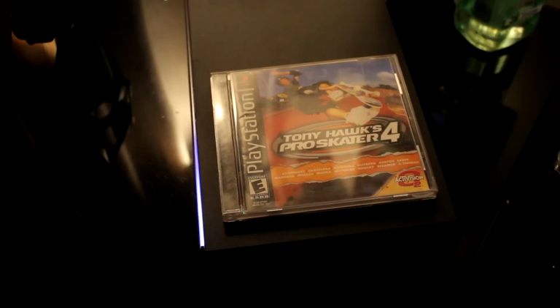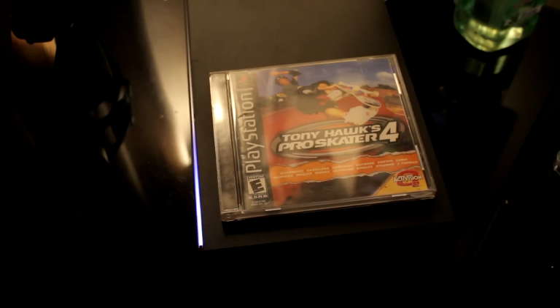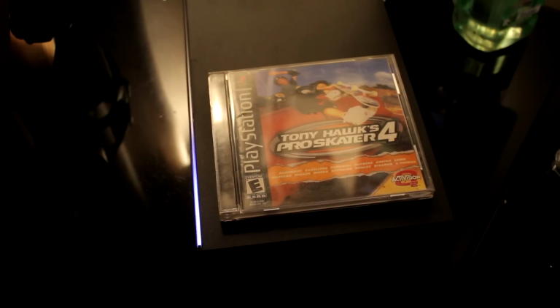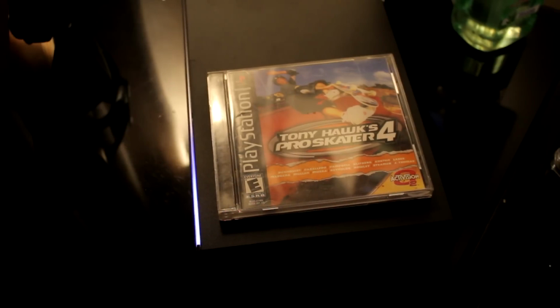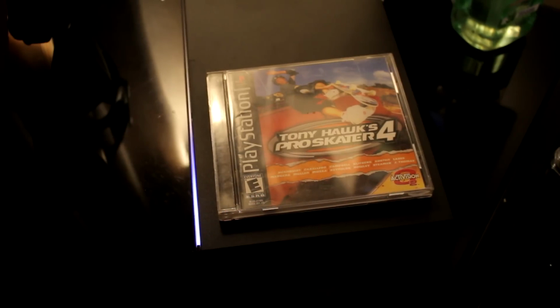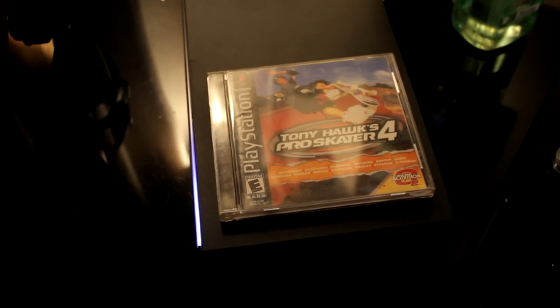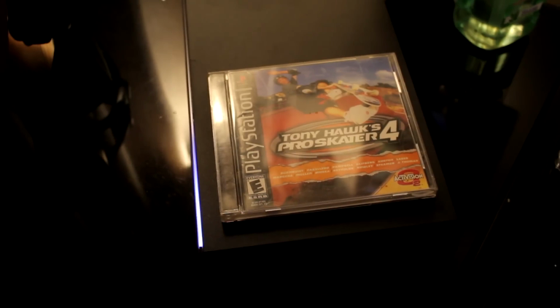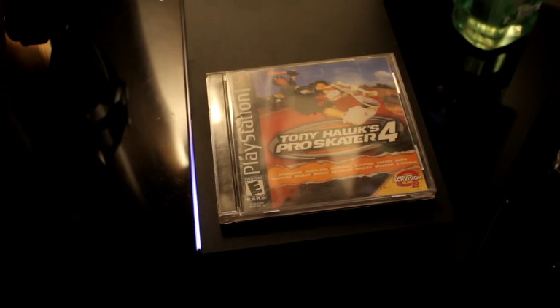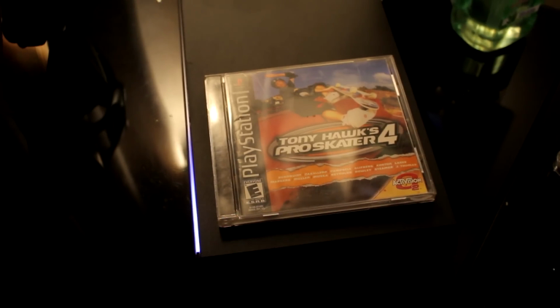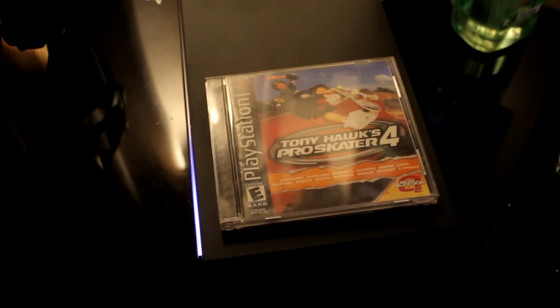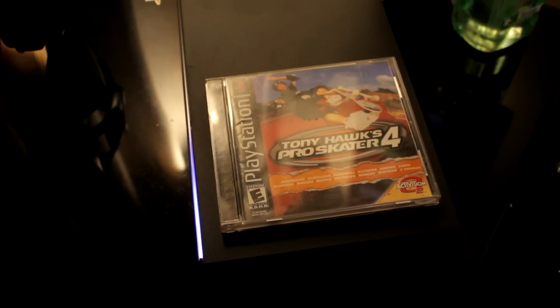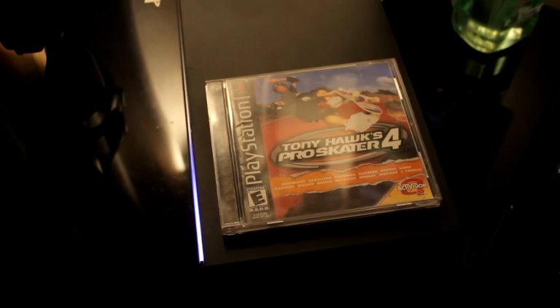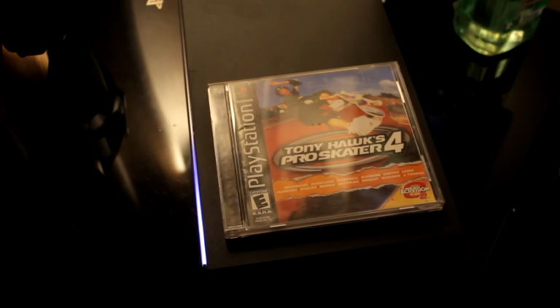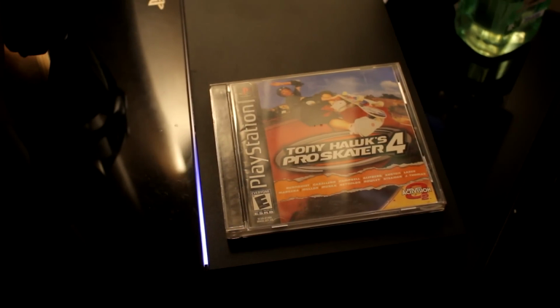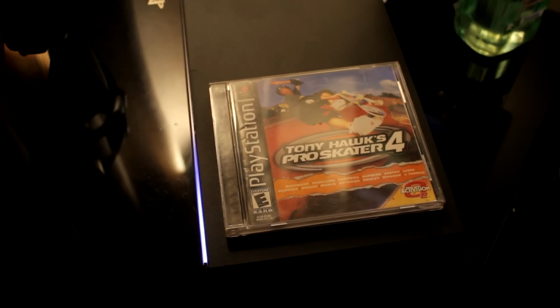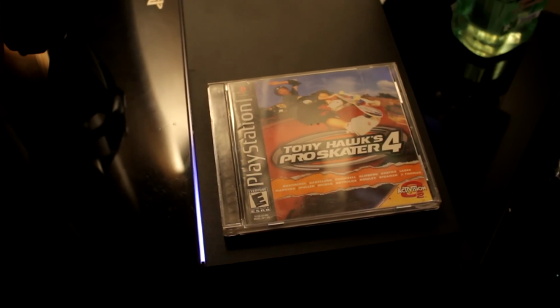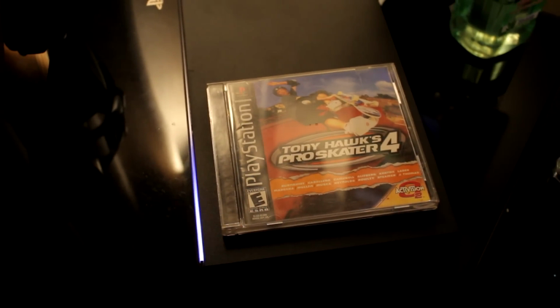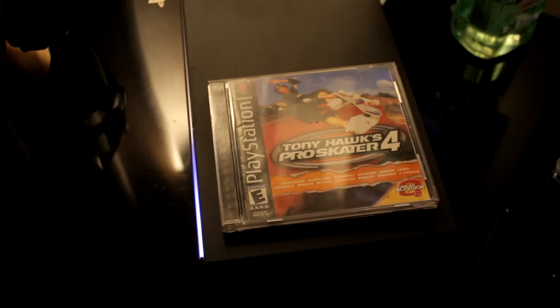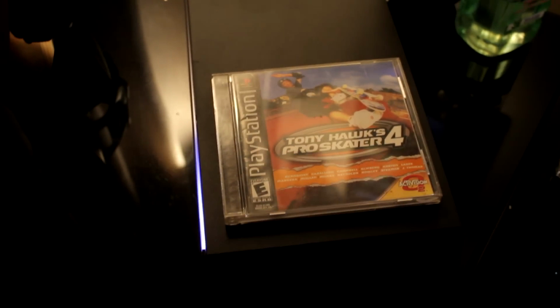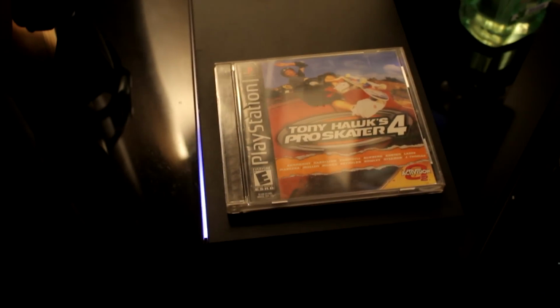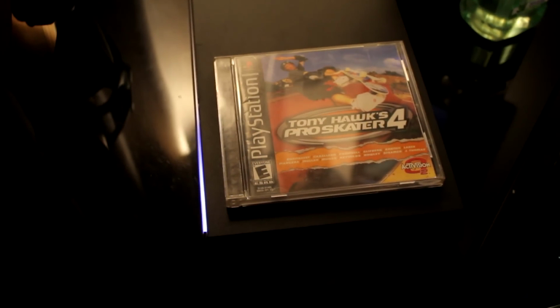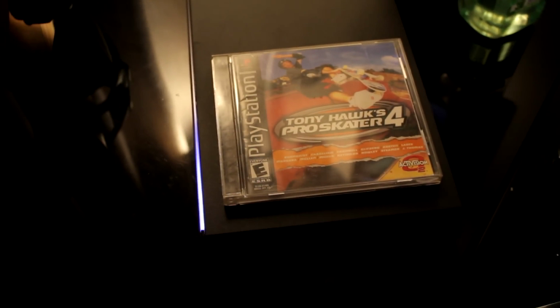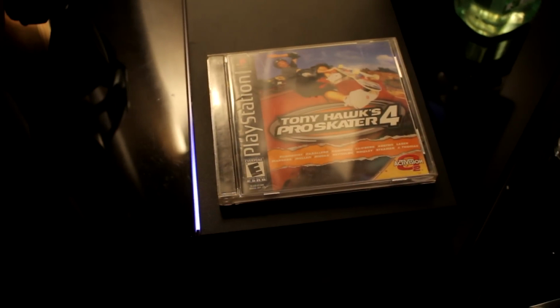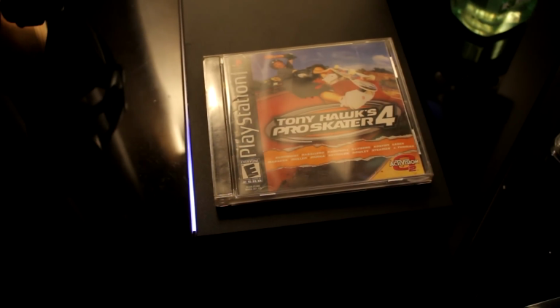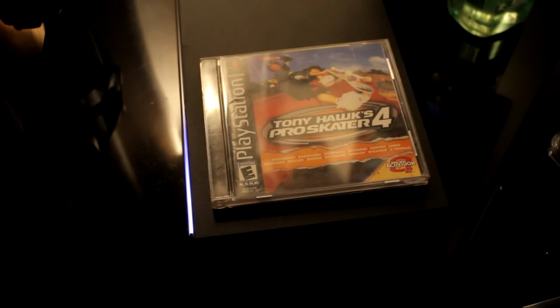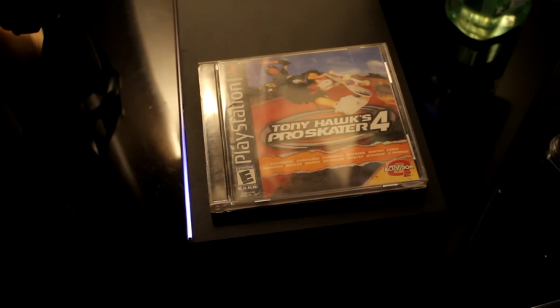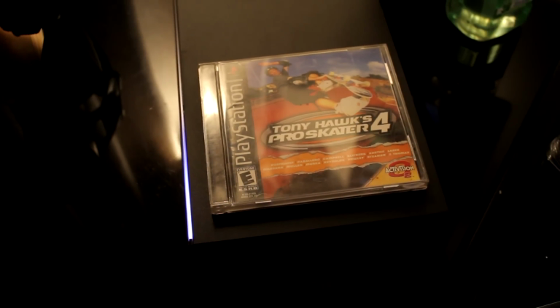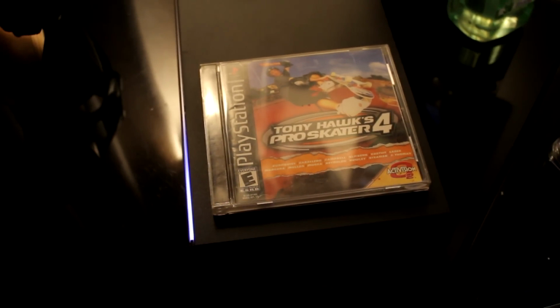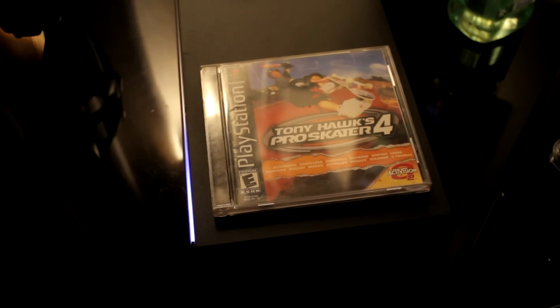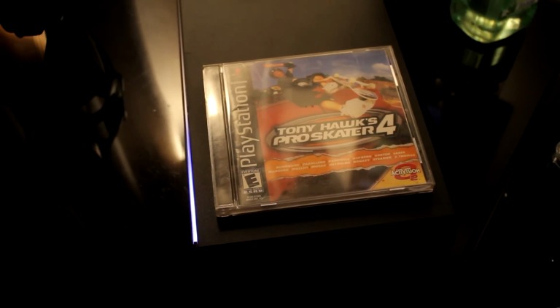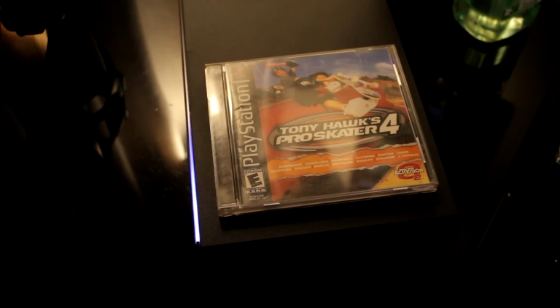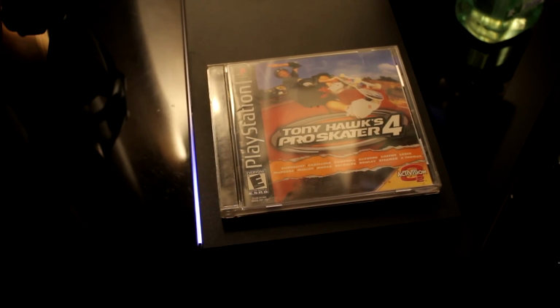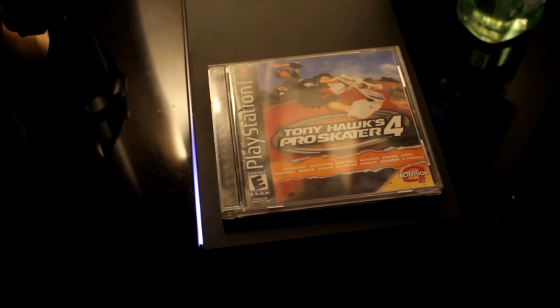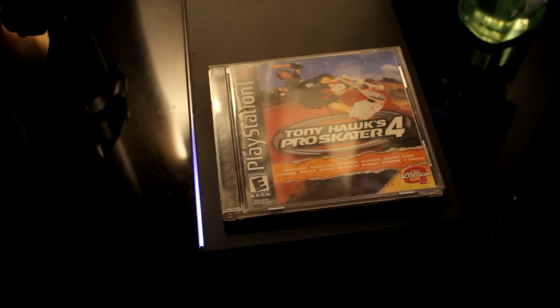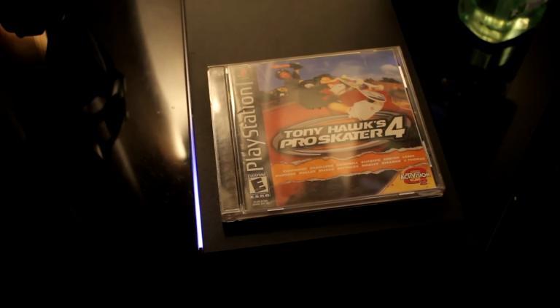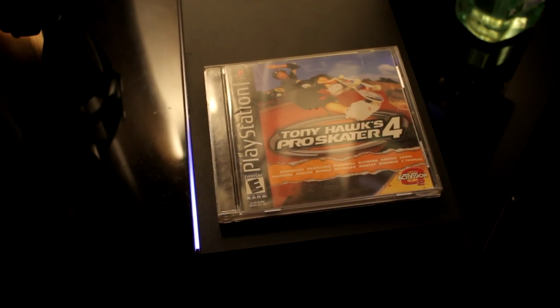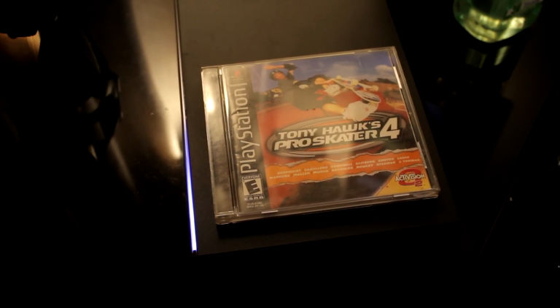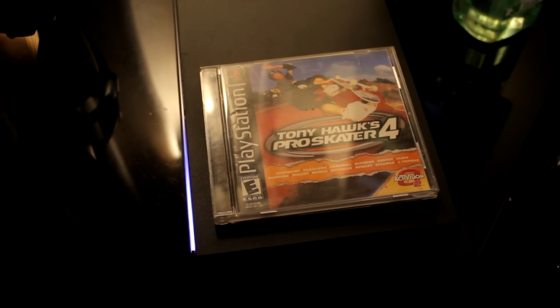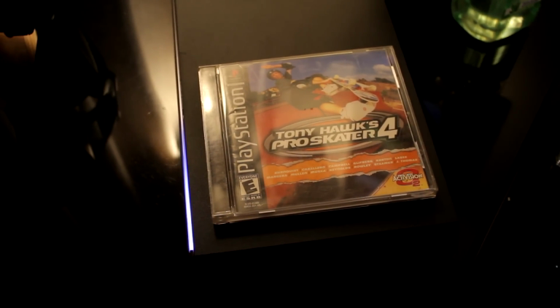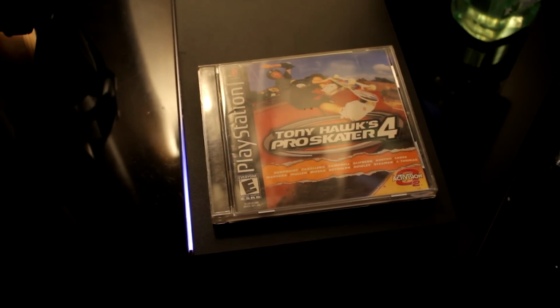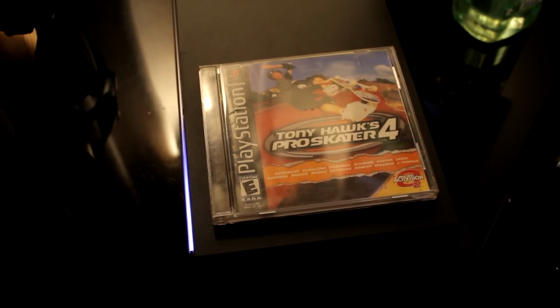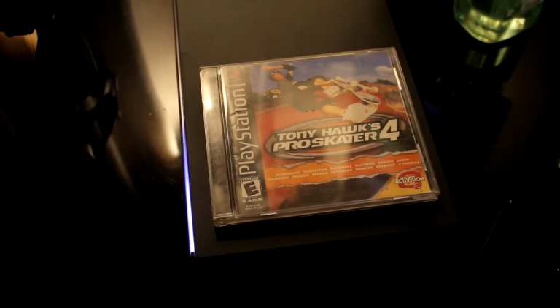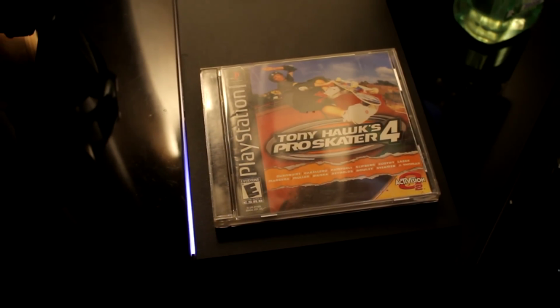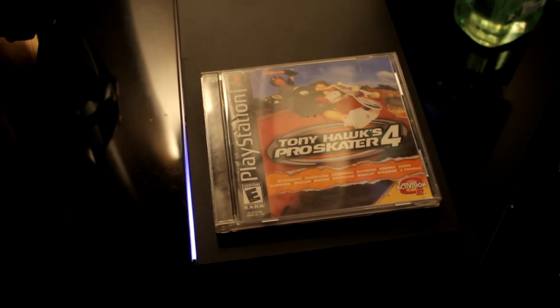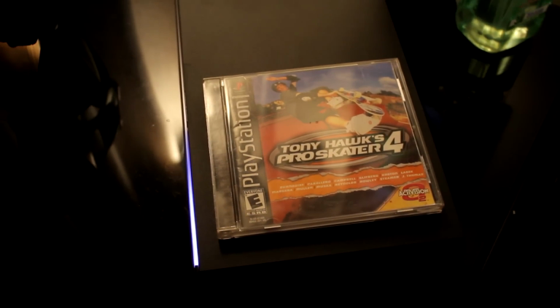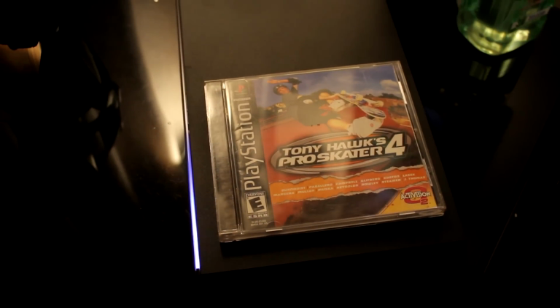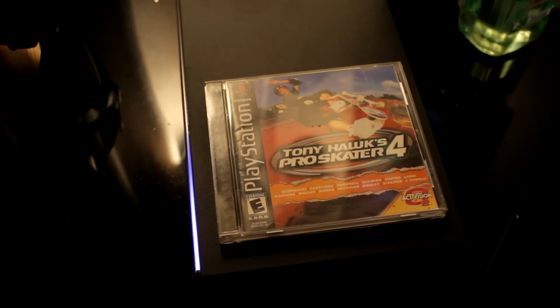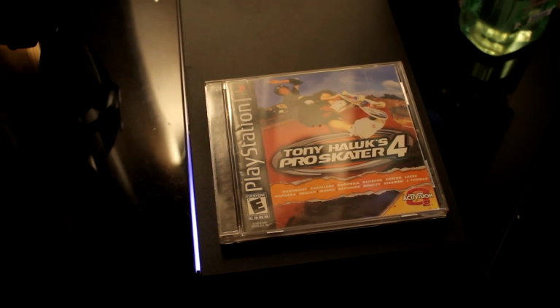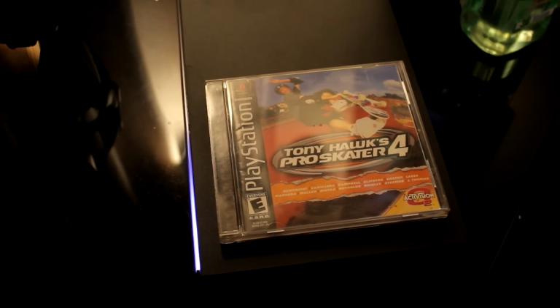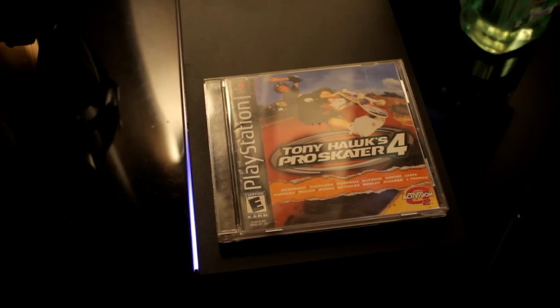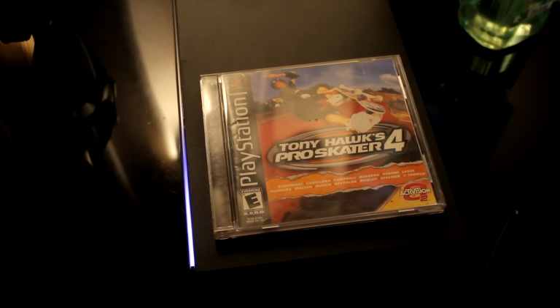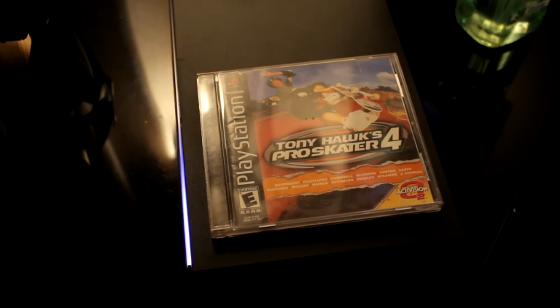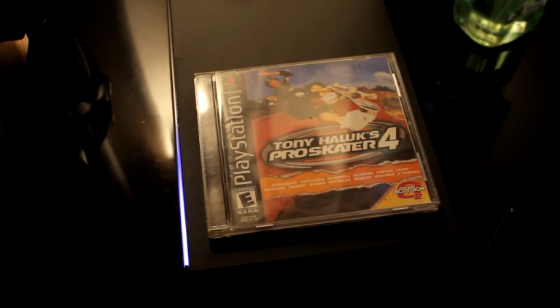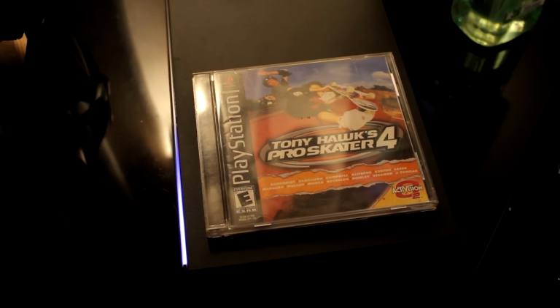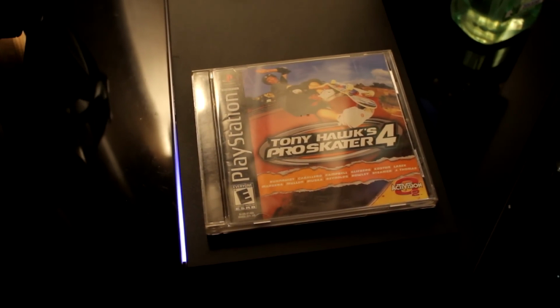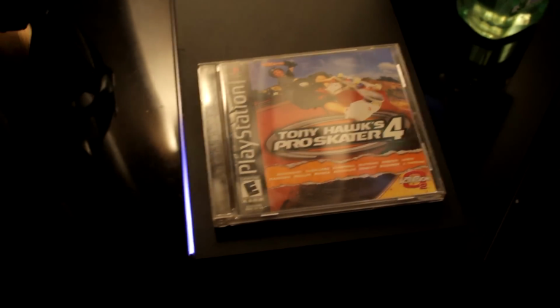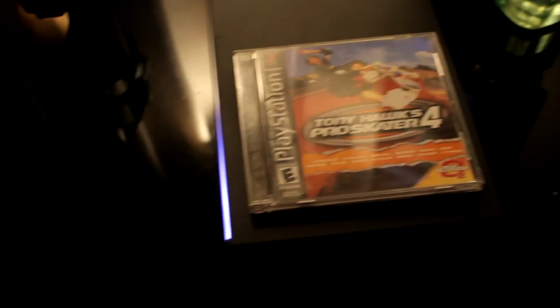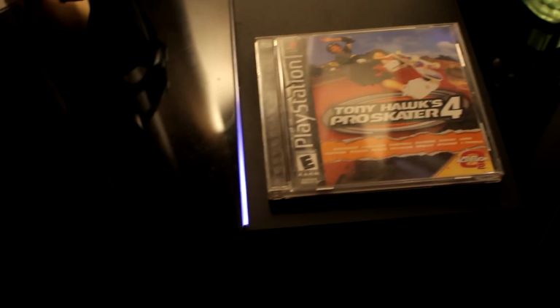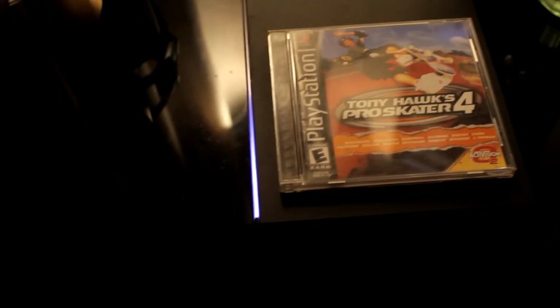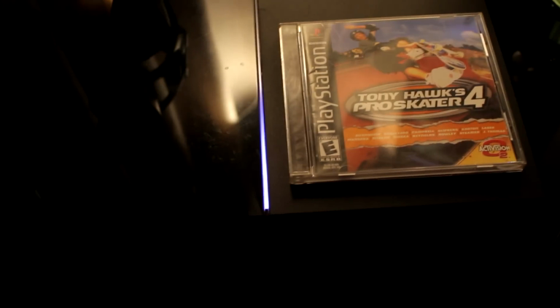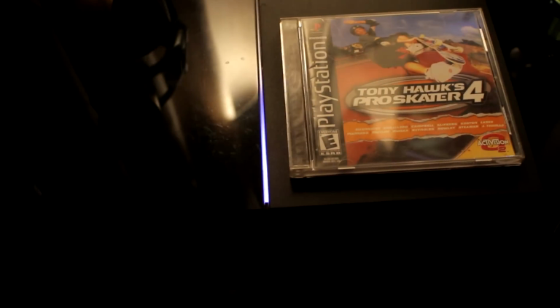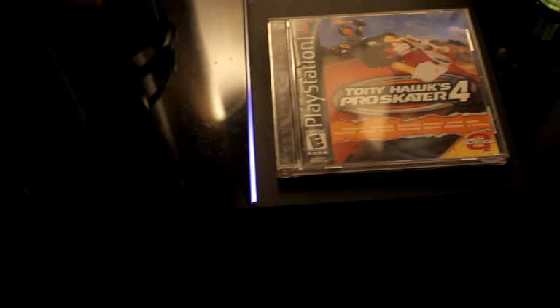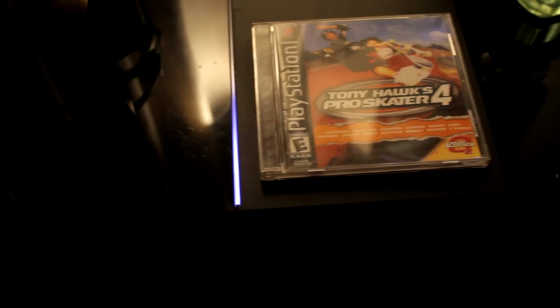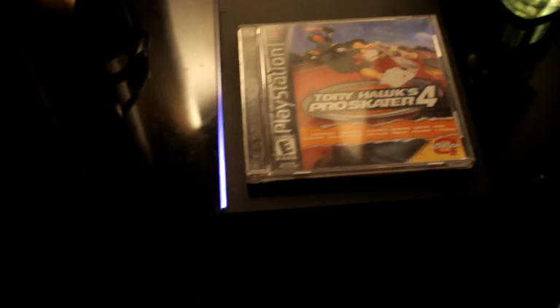Alright, Splits here, and we are going to see what happens when we put a PS1 game in the PS4.